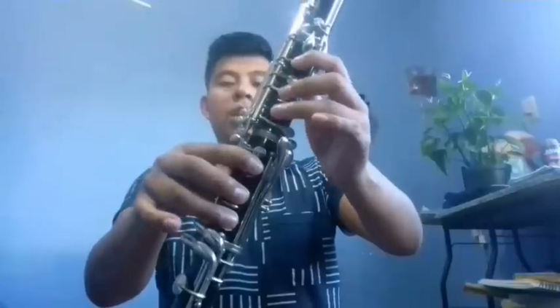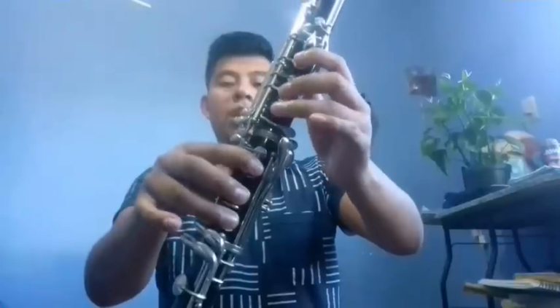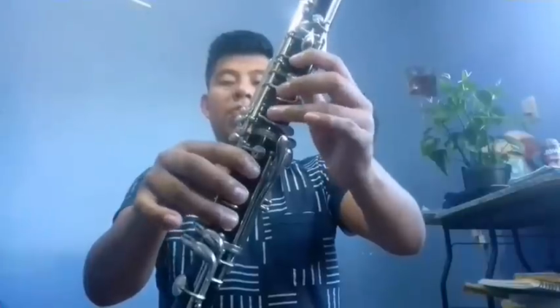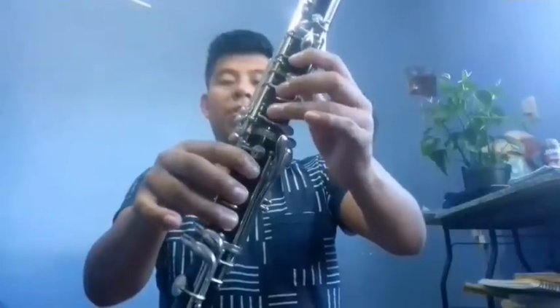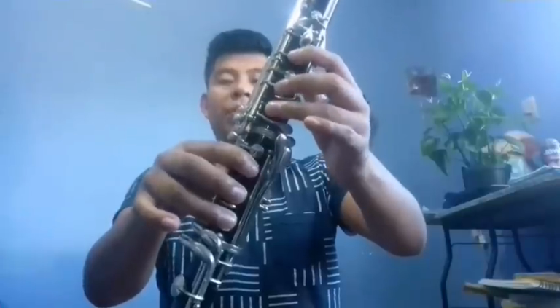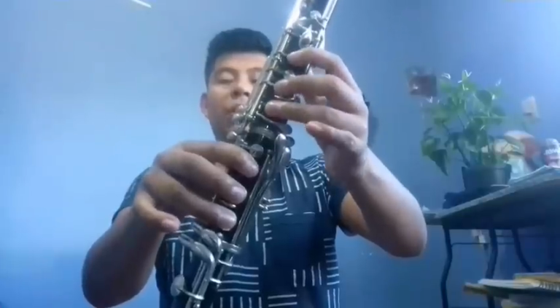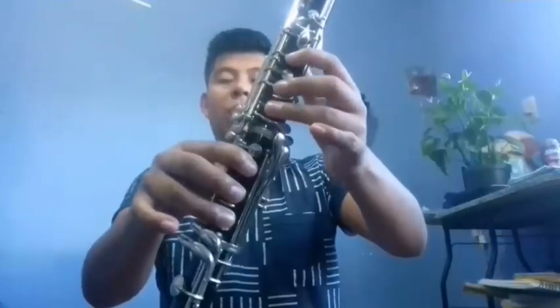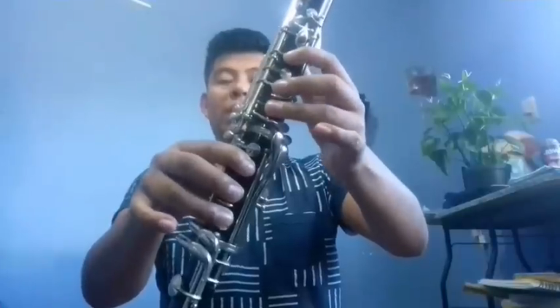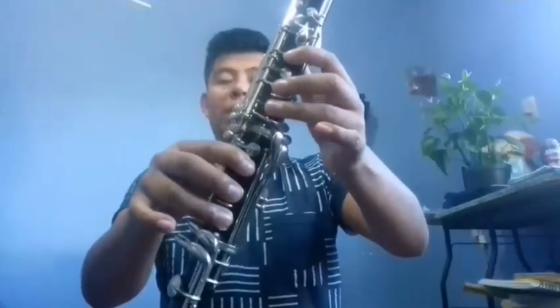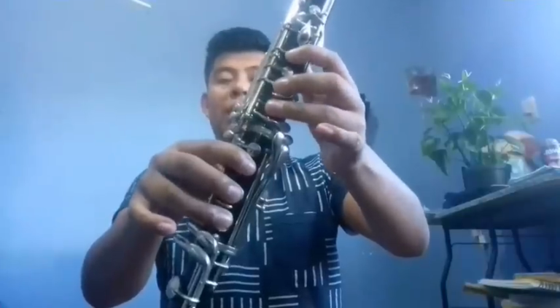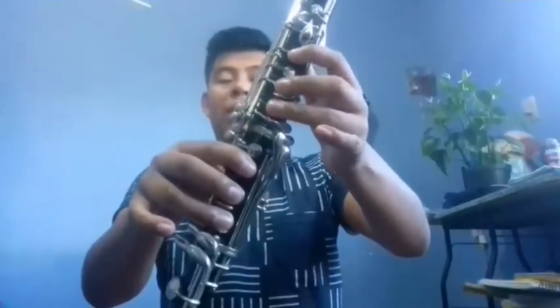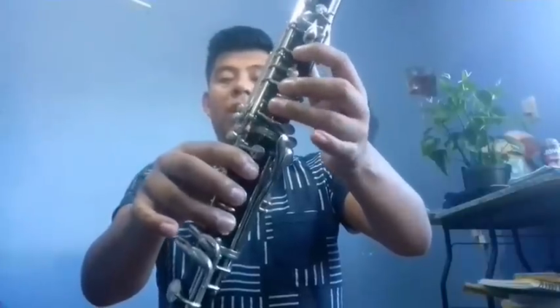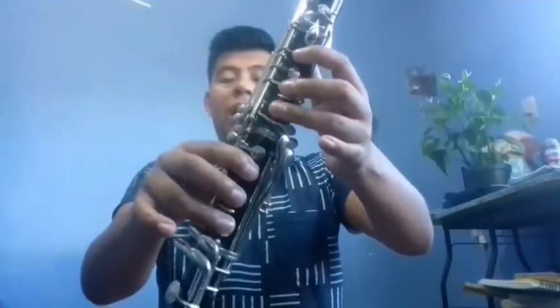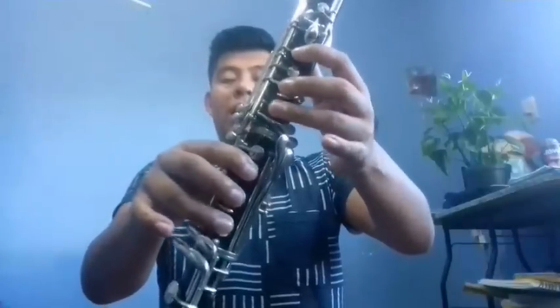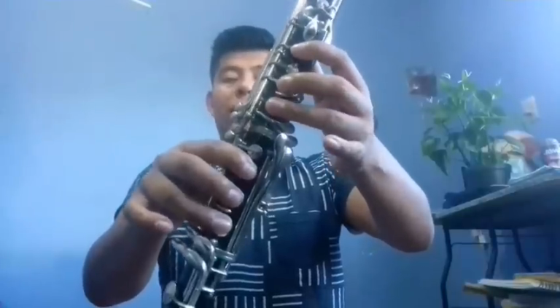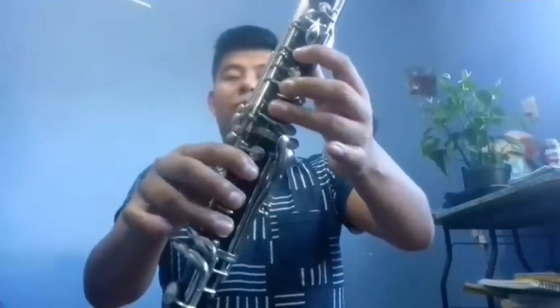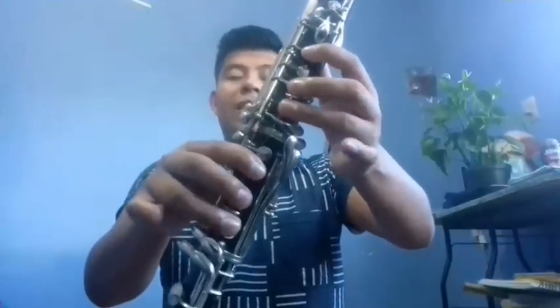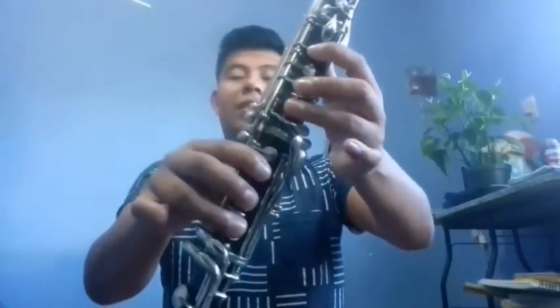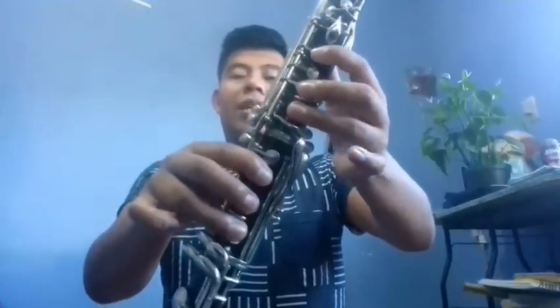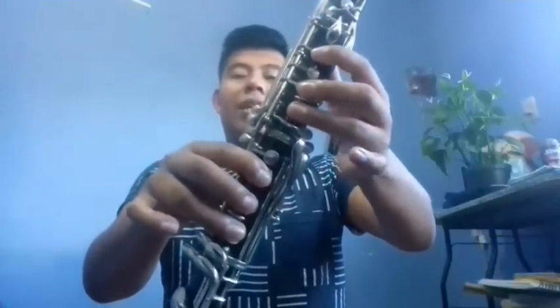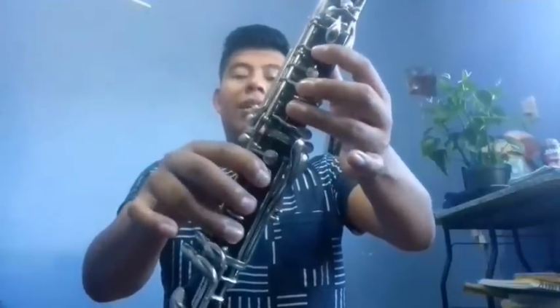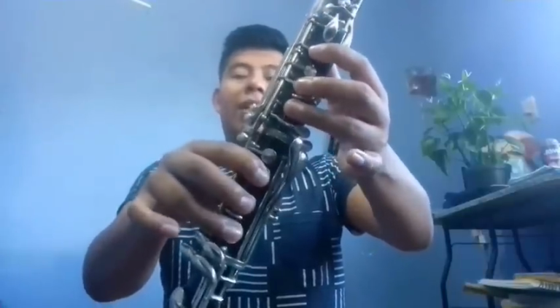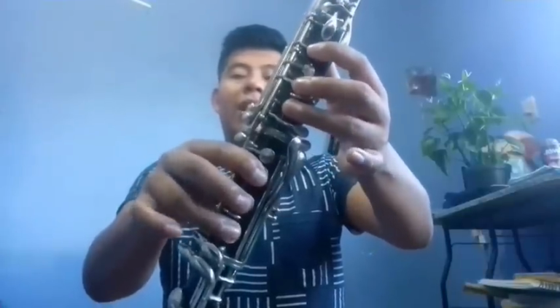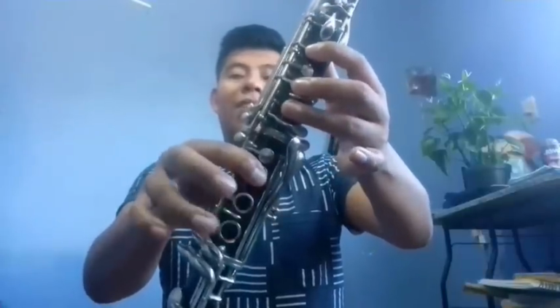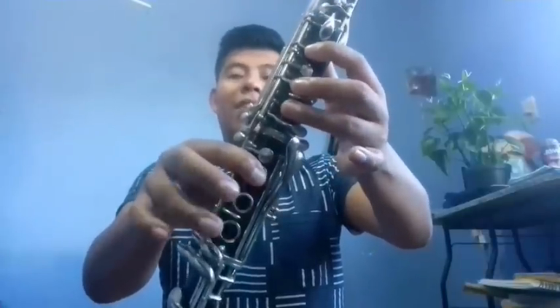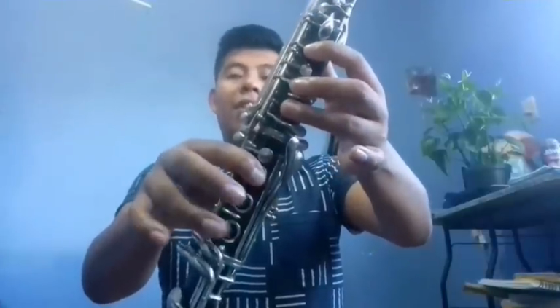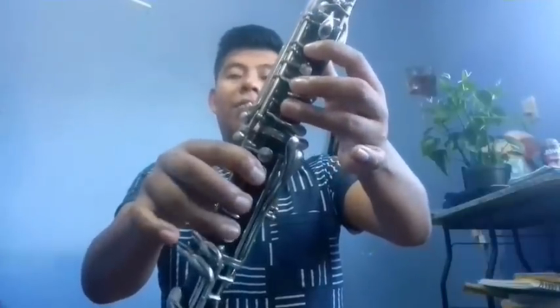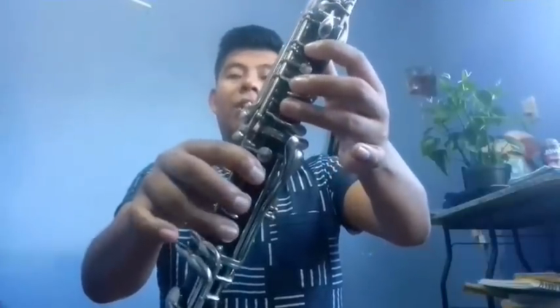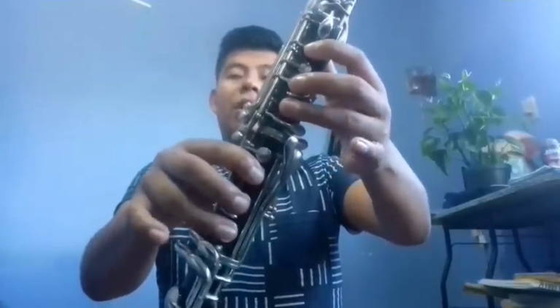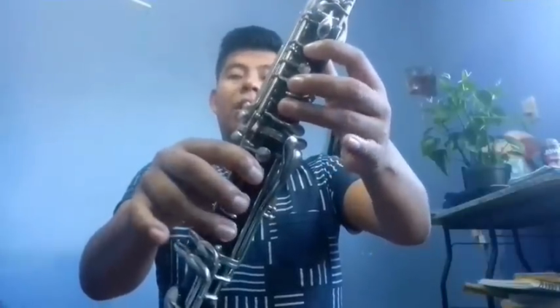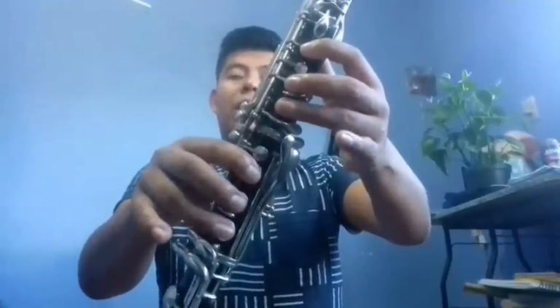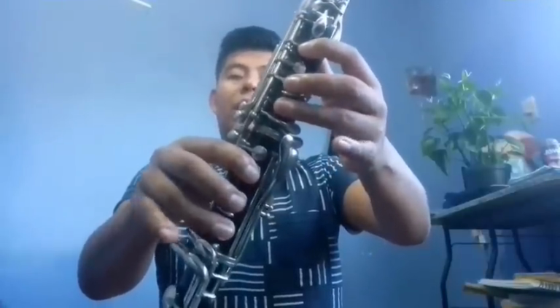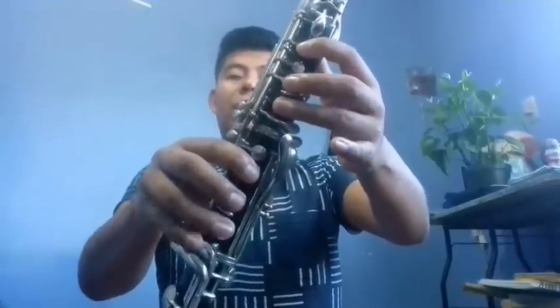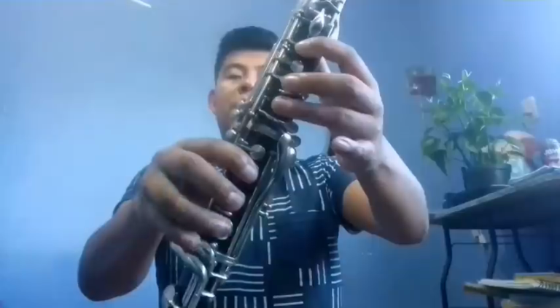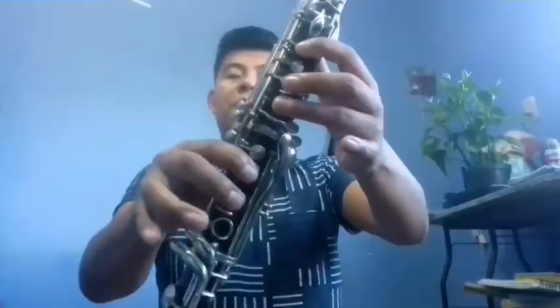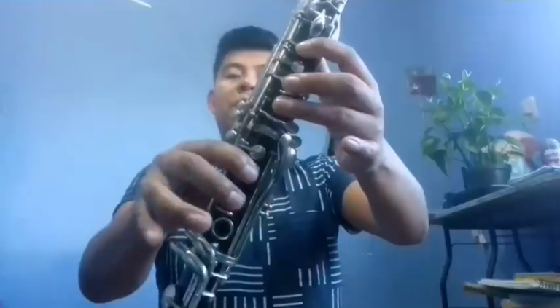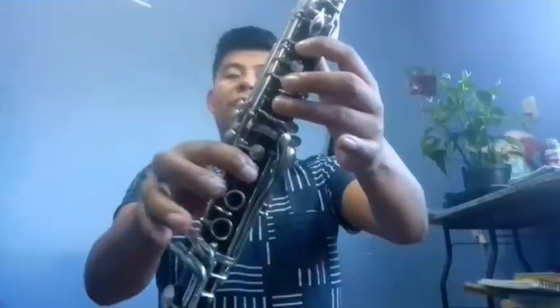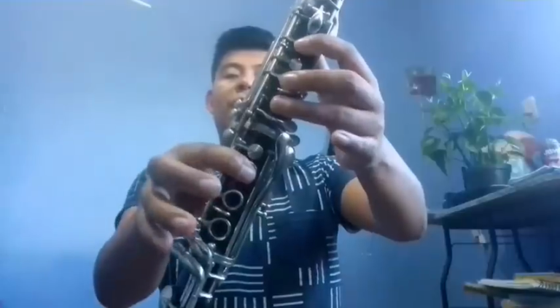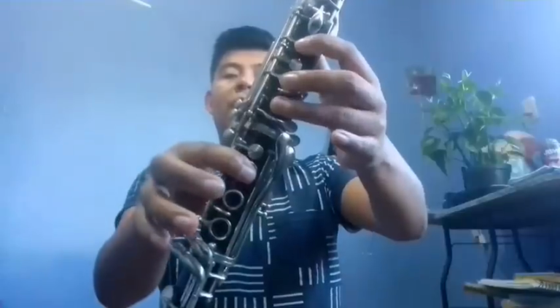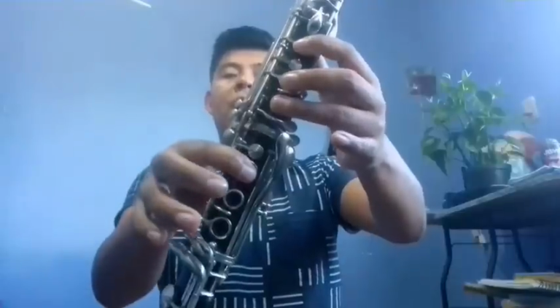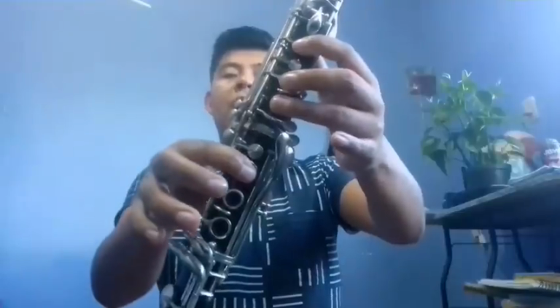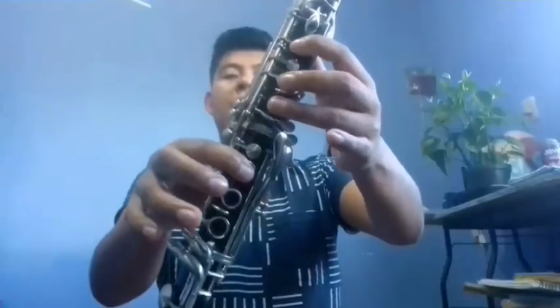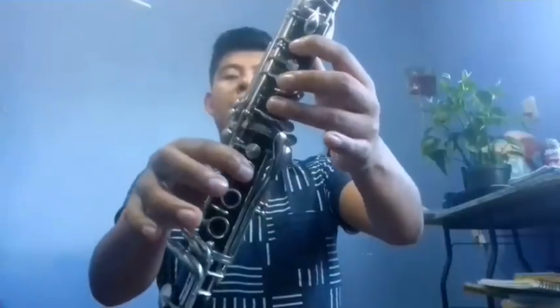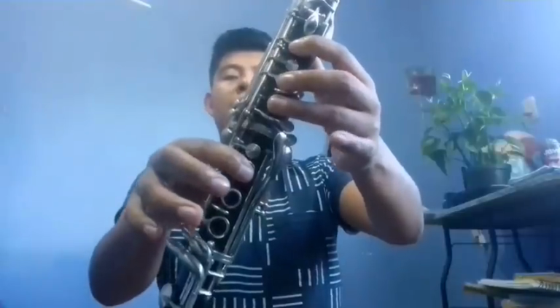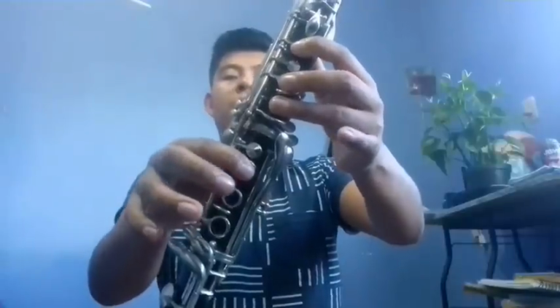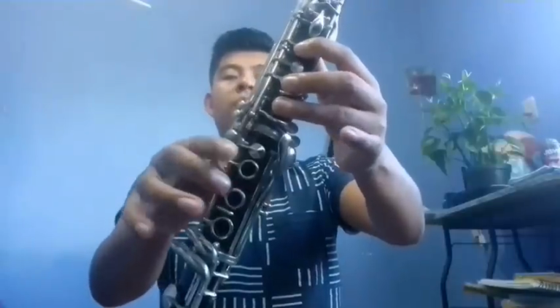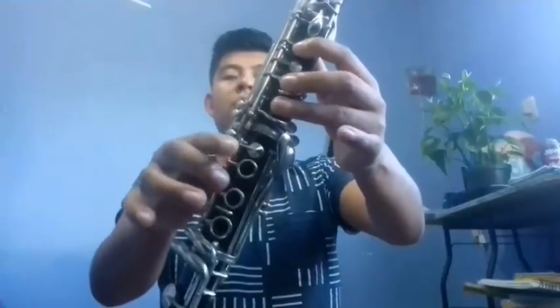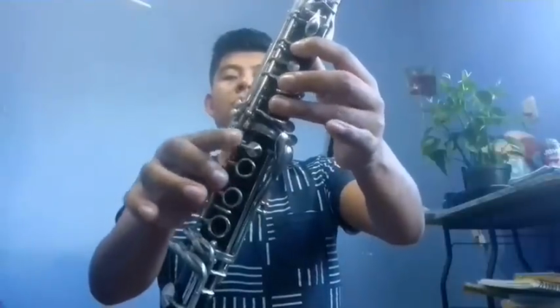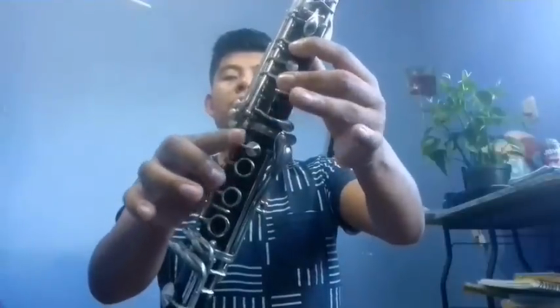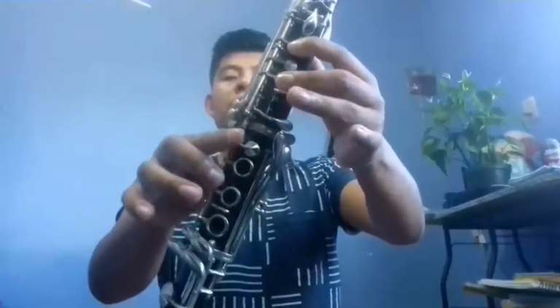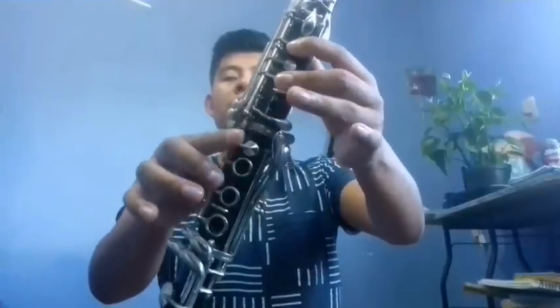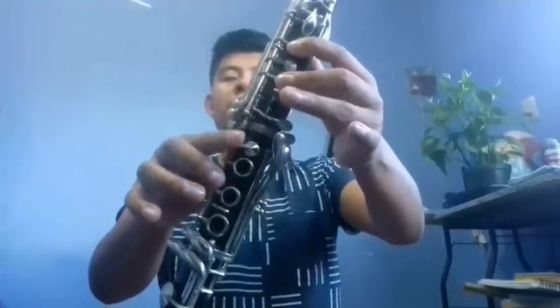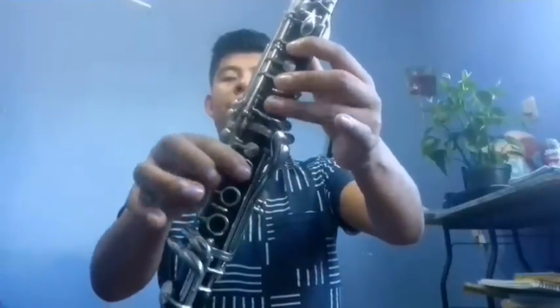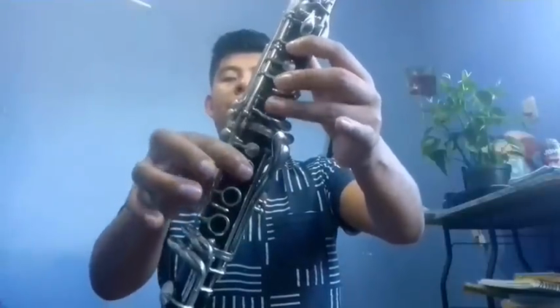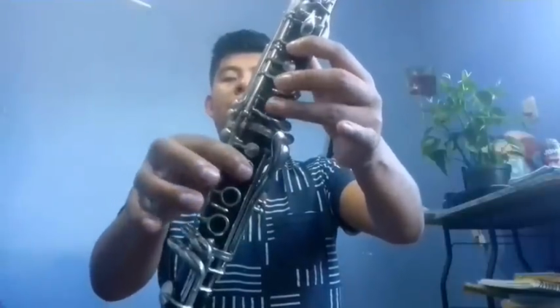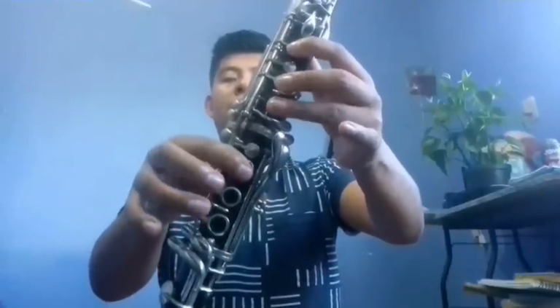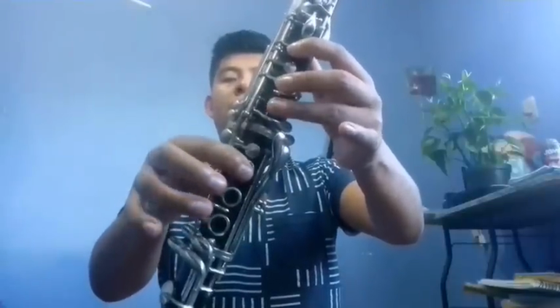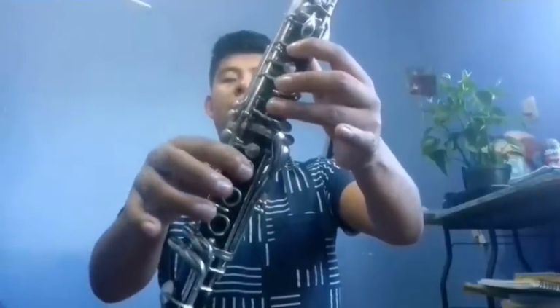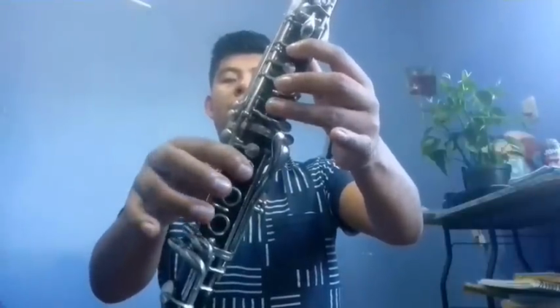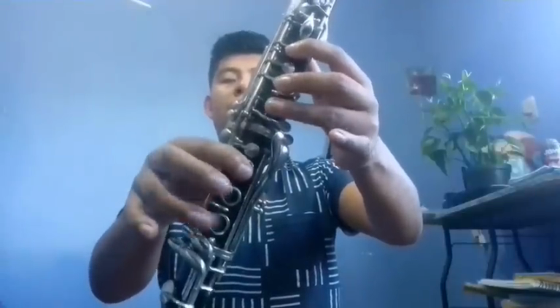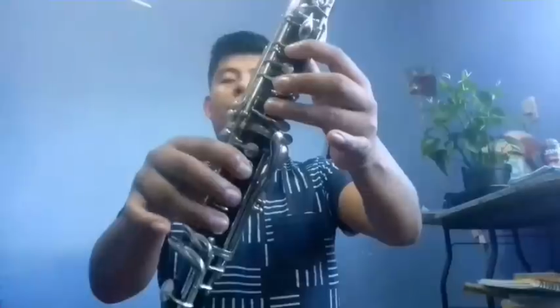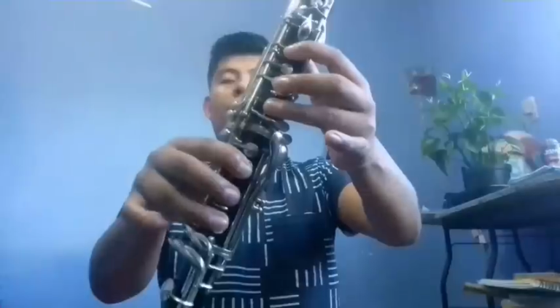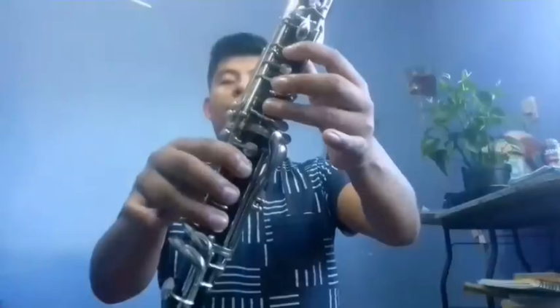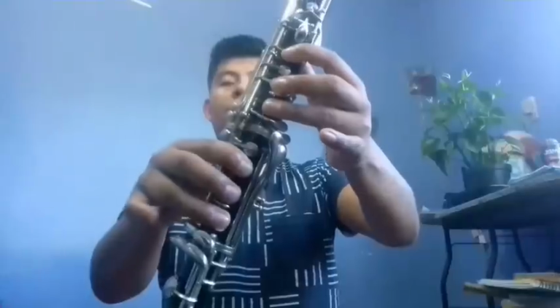And we go back to the beginning, doing the scale from Re to Fa: Re, Mi, Mi, Fa, Sol, Si, Fa, Re.